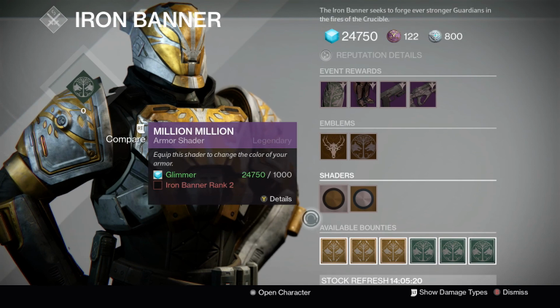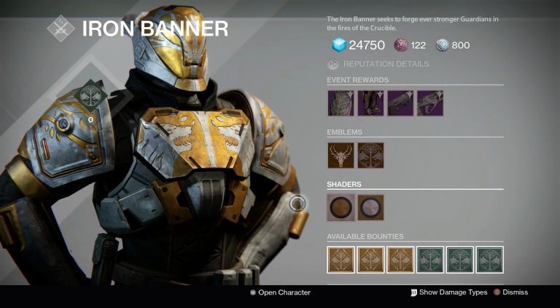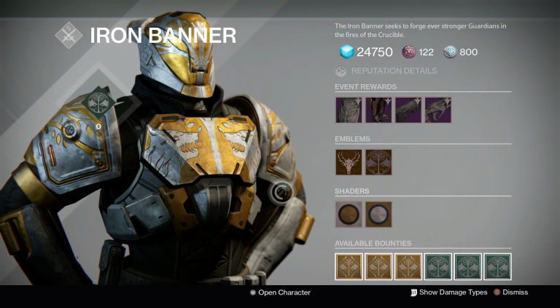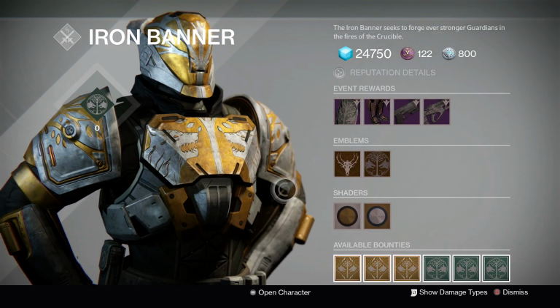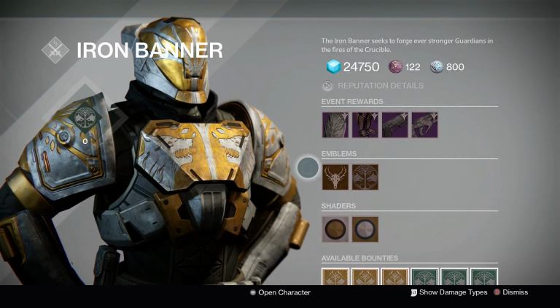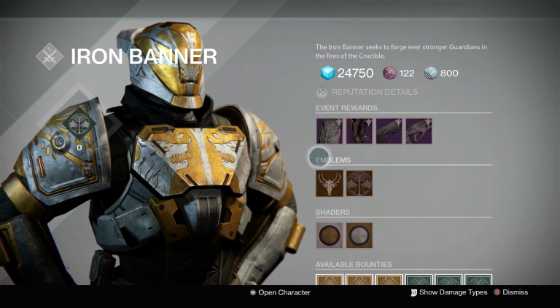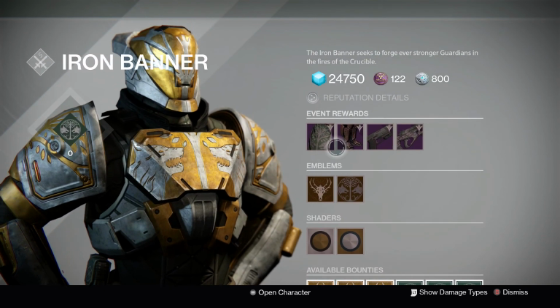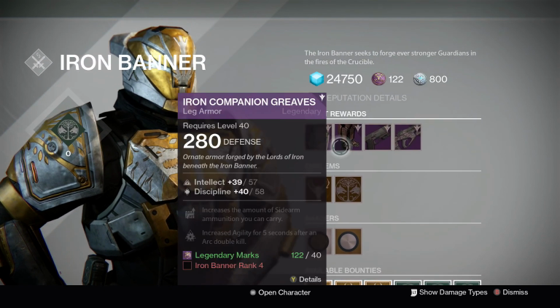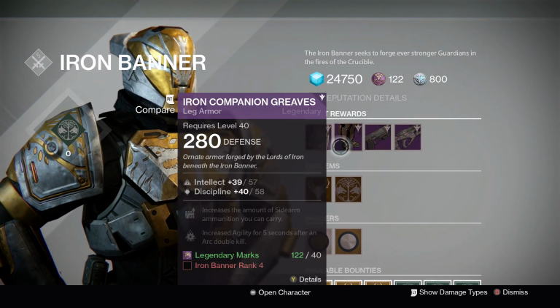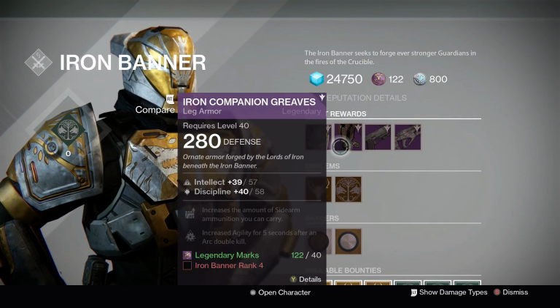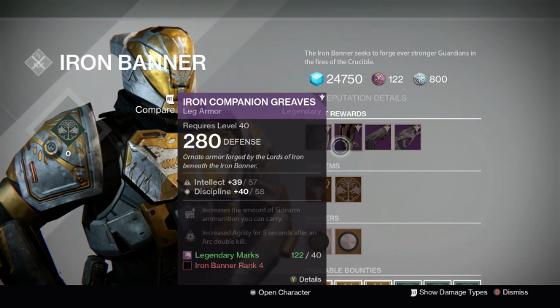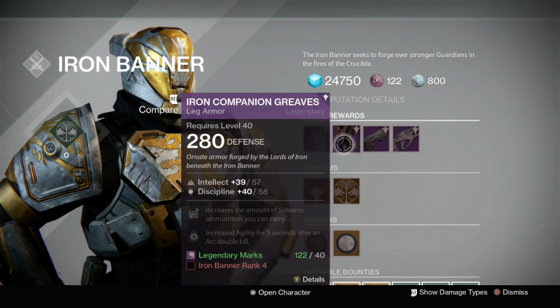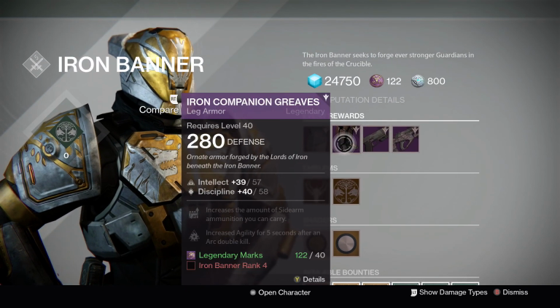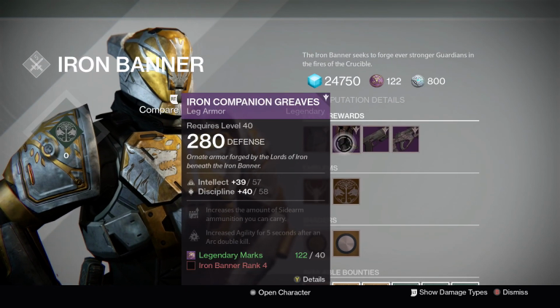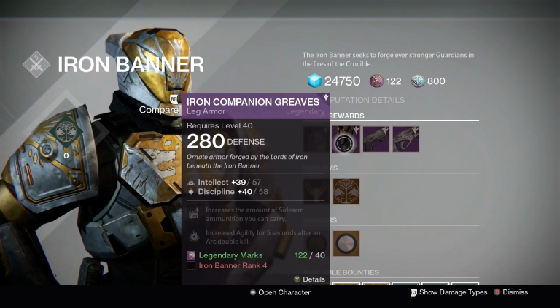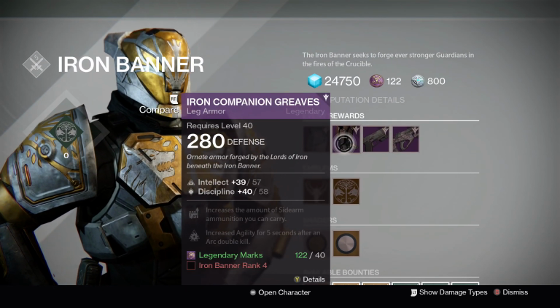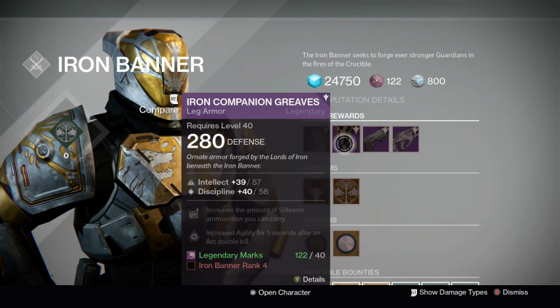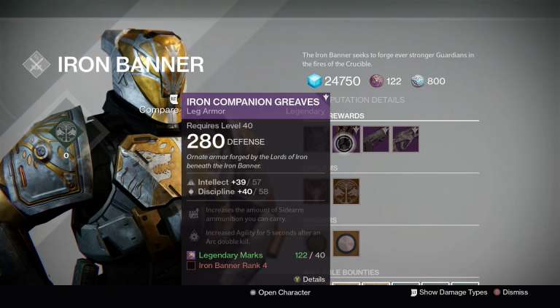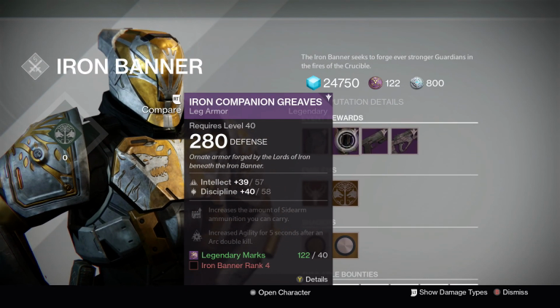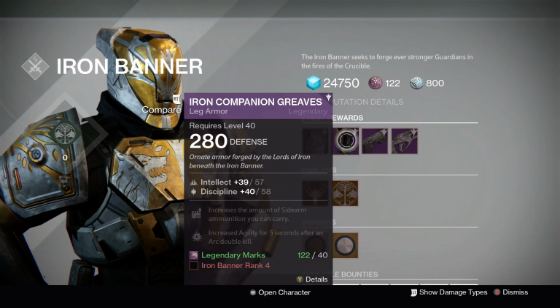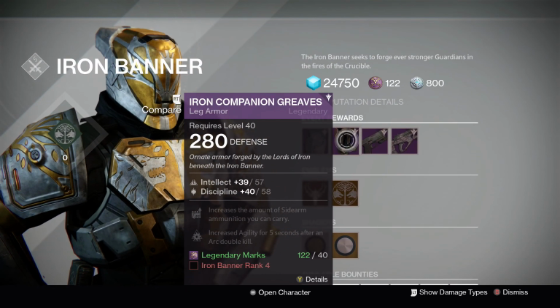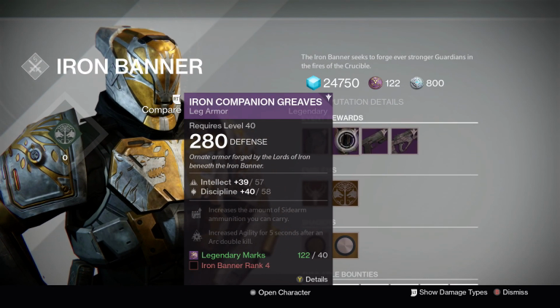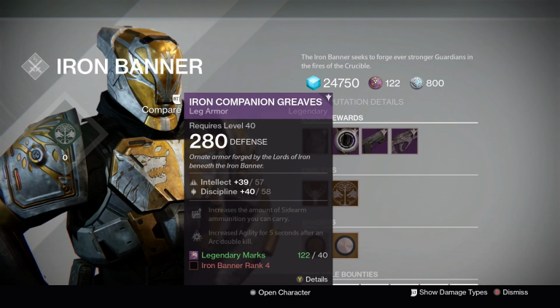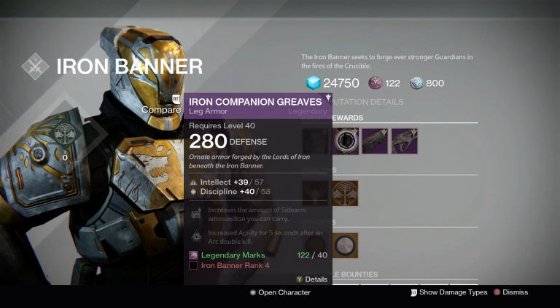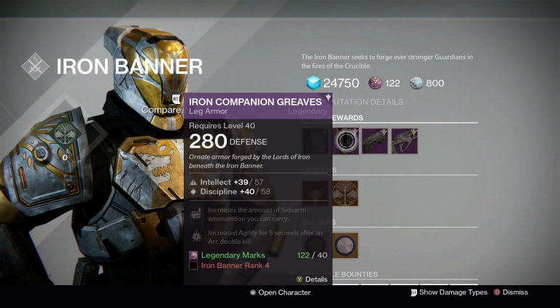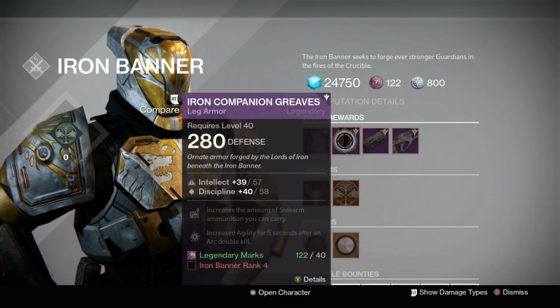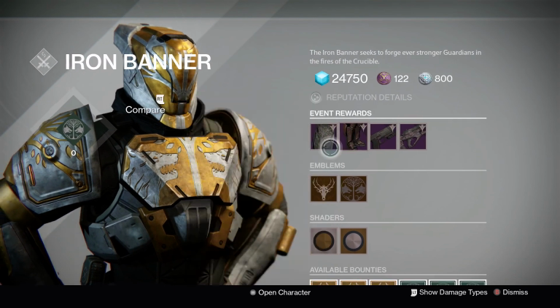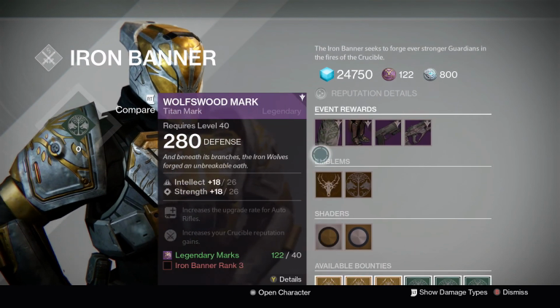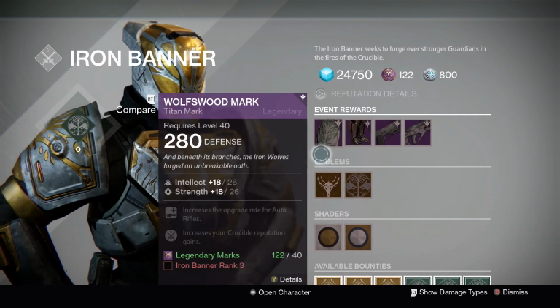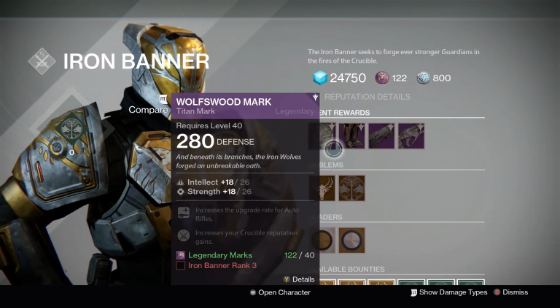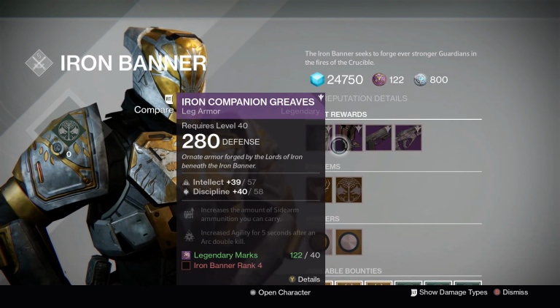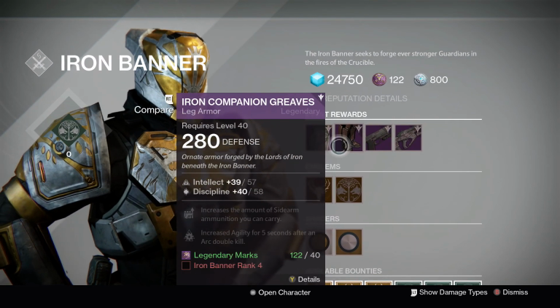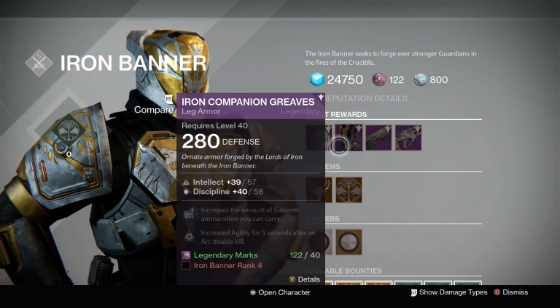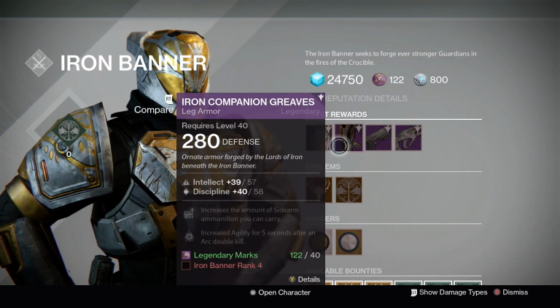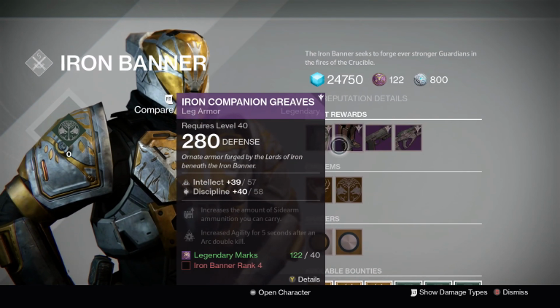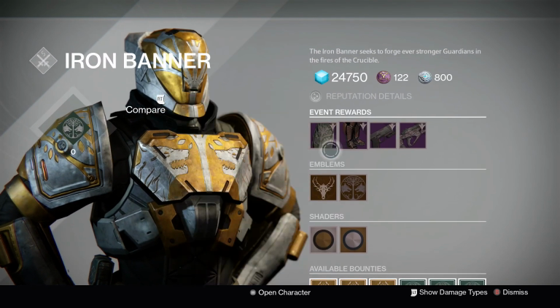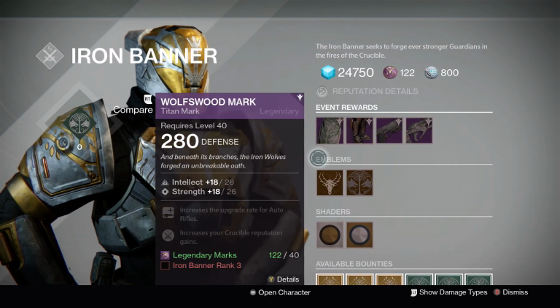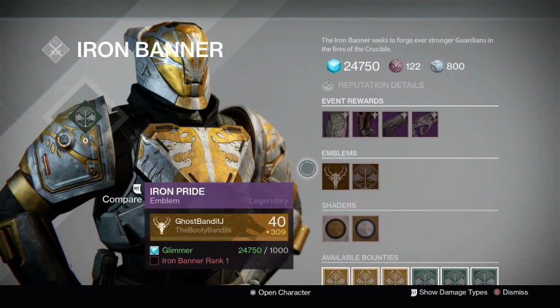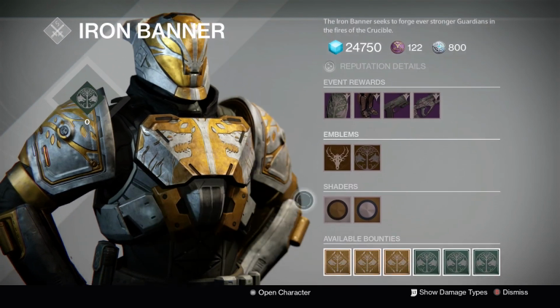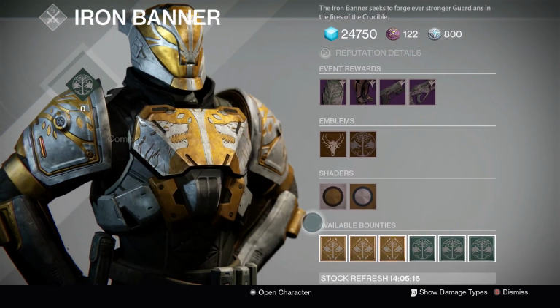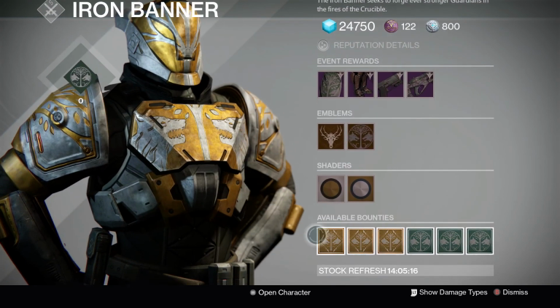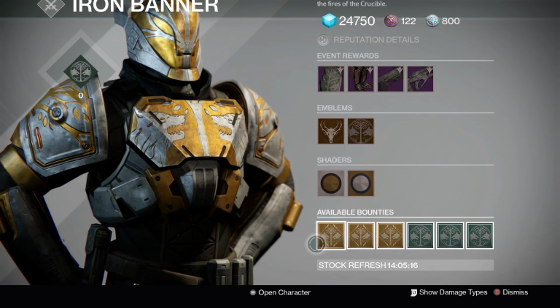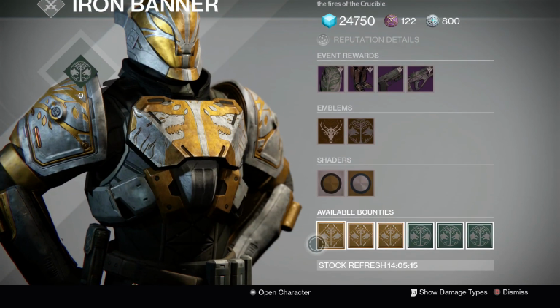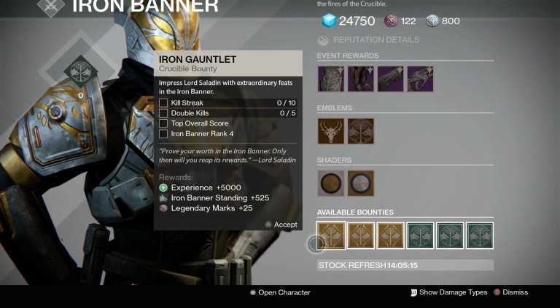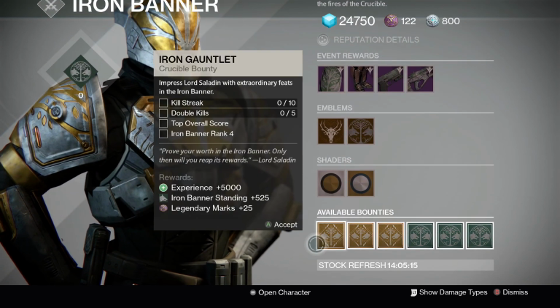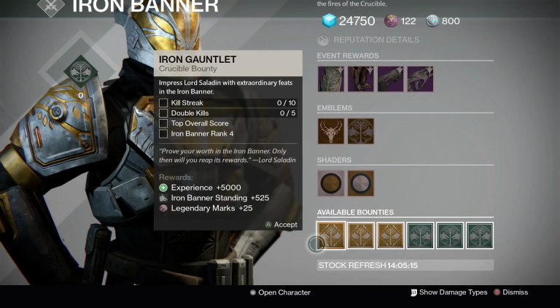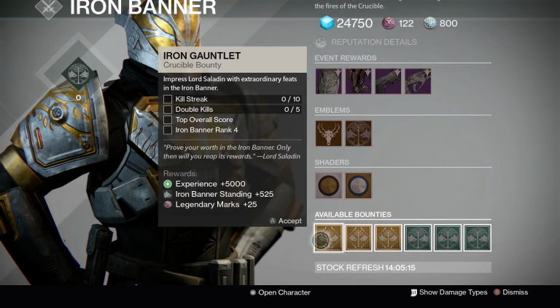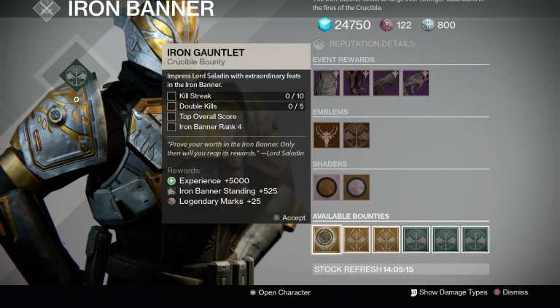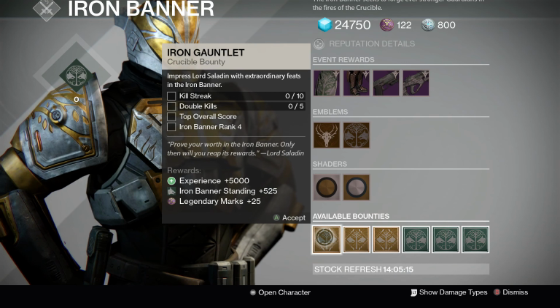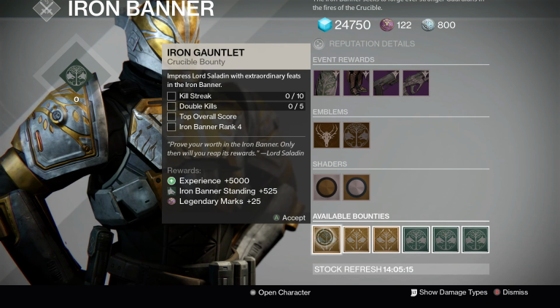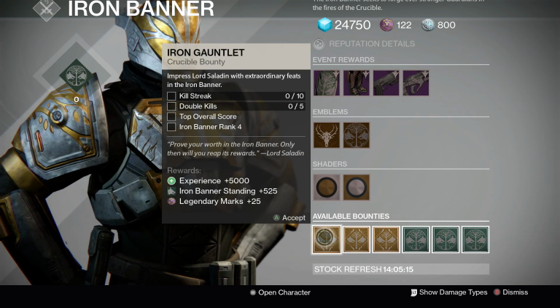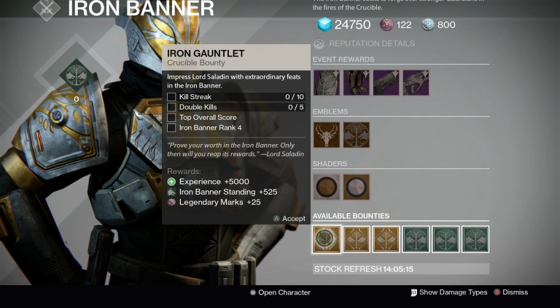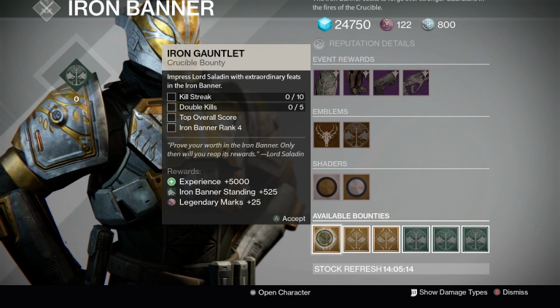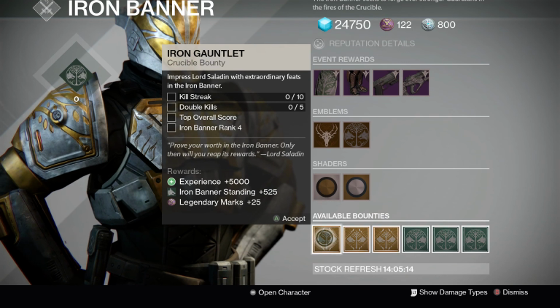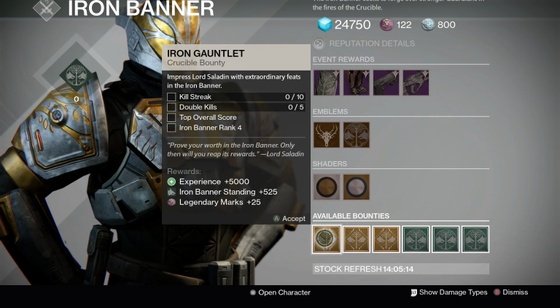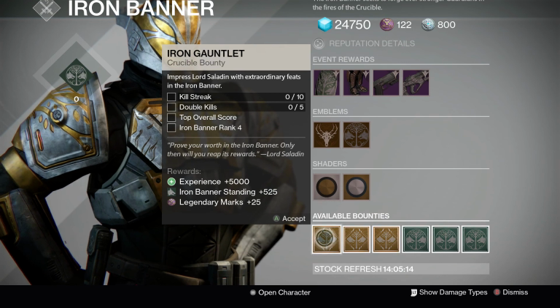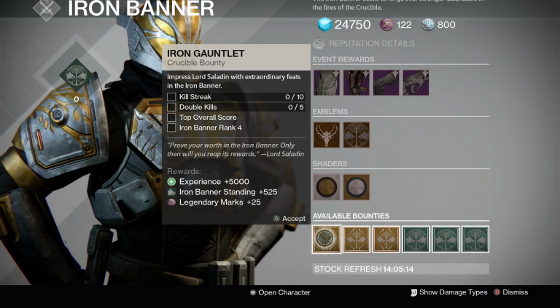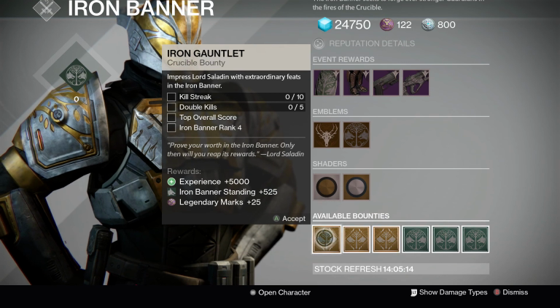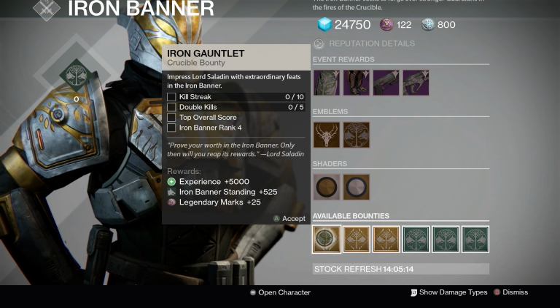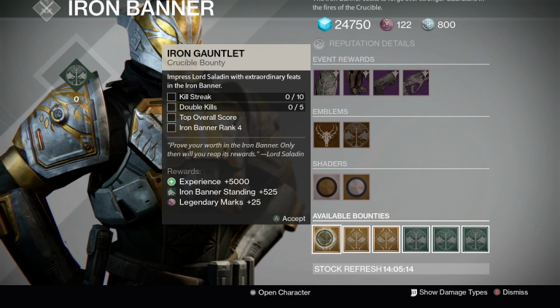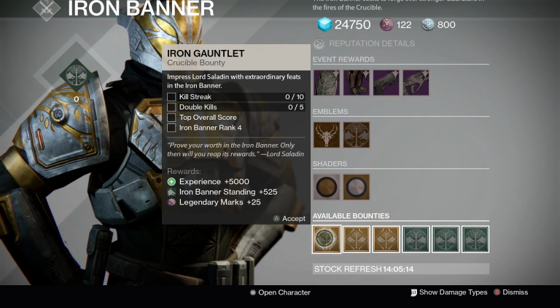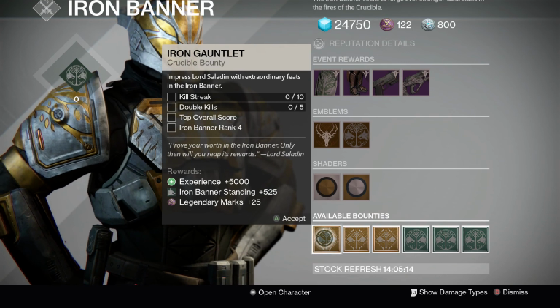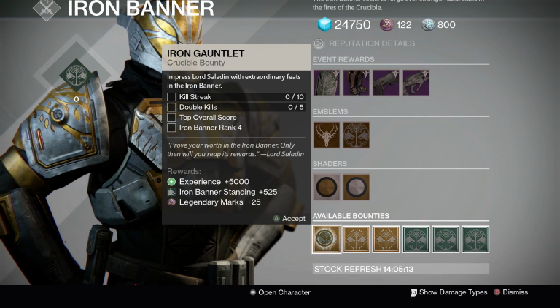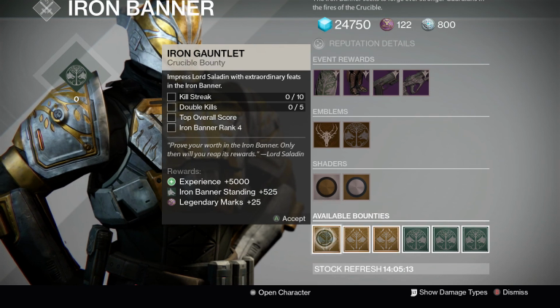These weapons both cost 90 Legendary Marks apiece. That's pretty much all he has. I thought he would have at least 2 armor pieces, but no — he just has one, which is pretty nice. Nice to see new things.